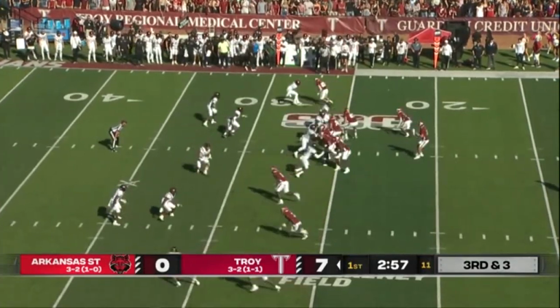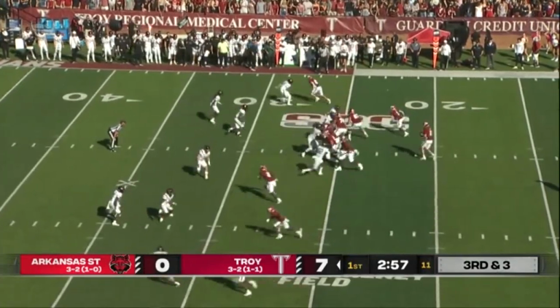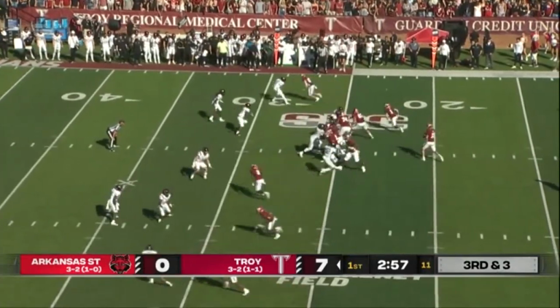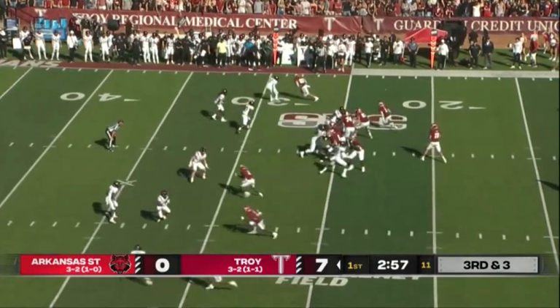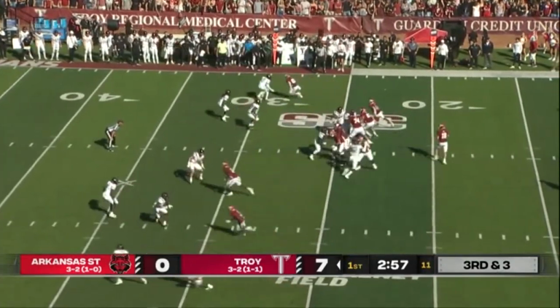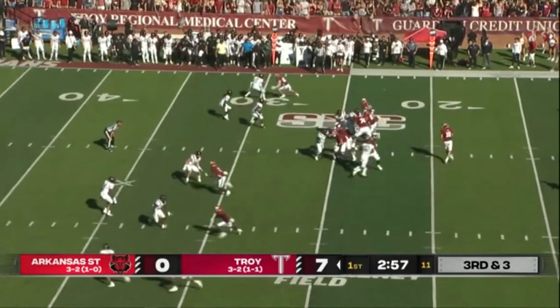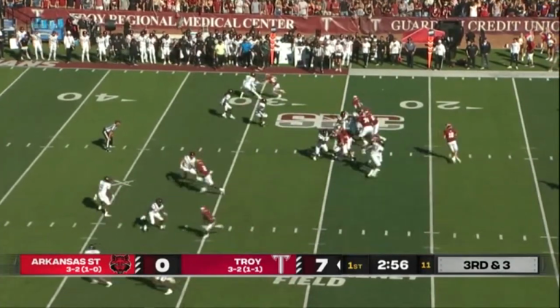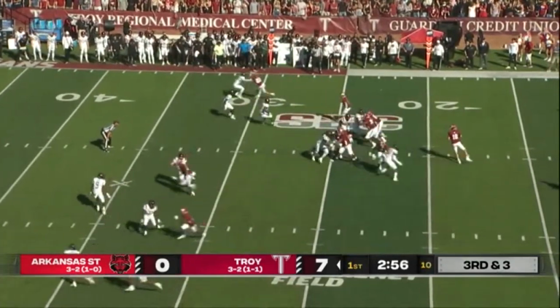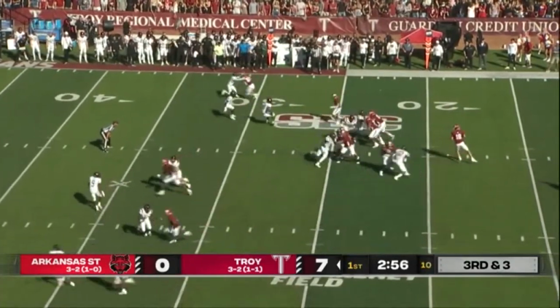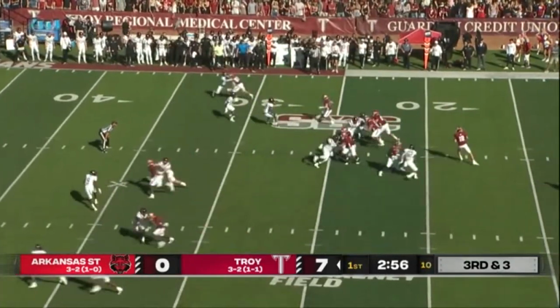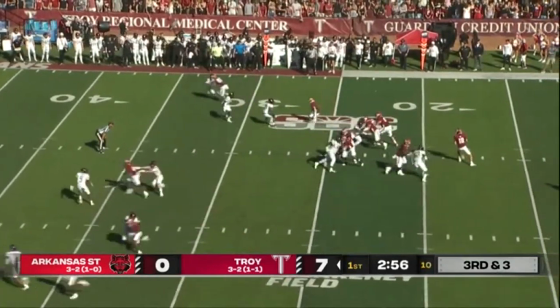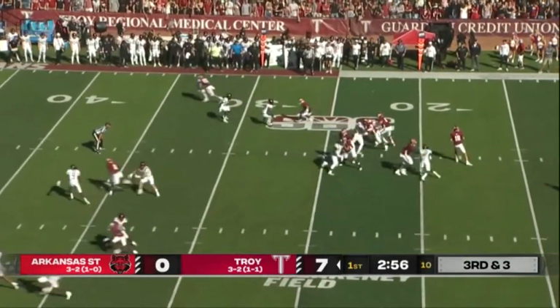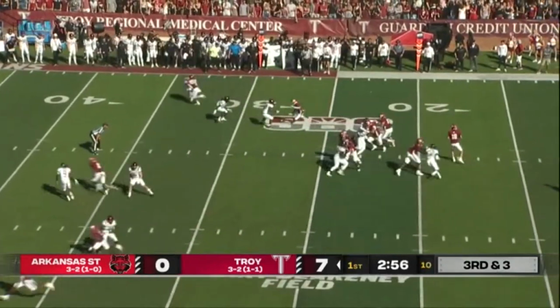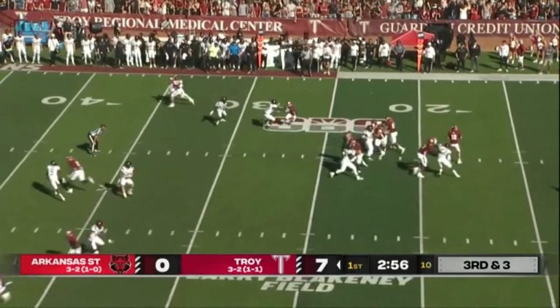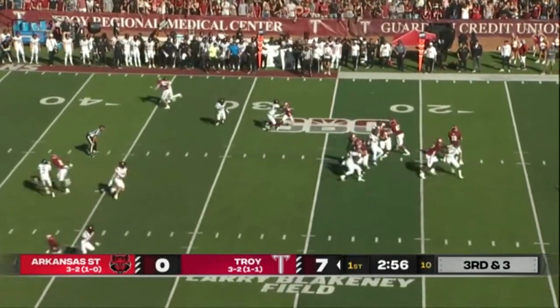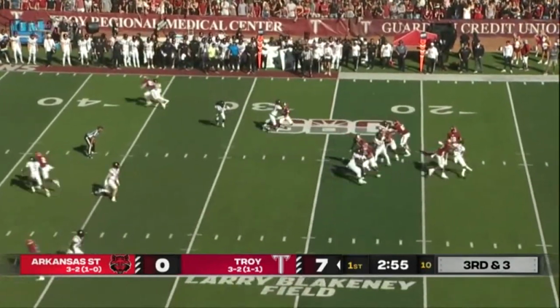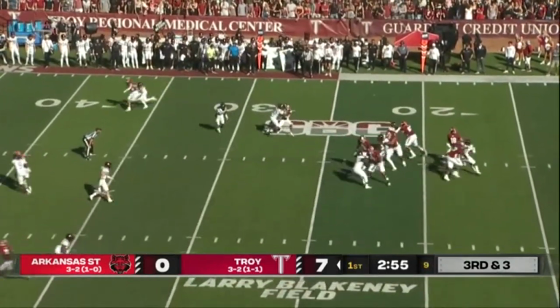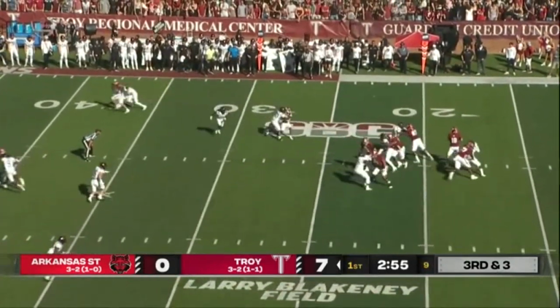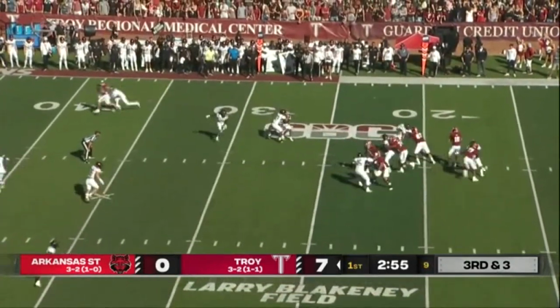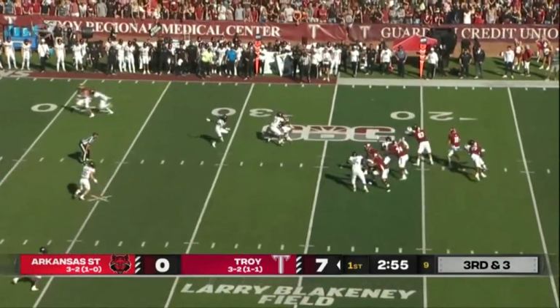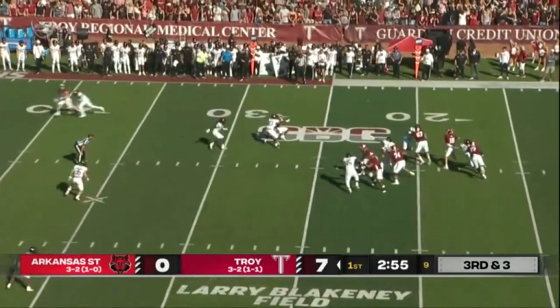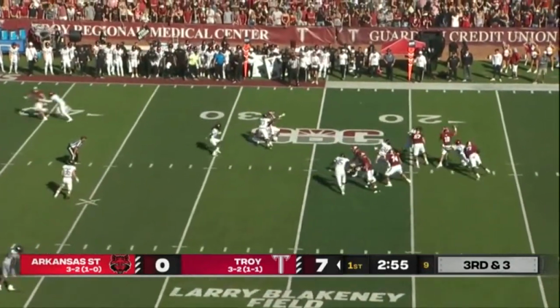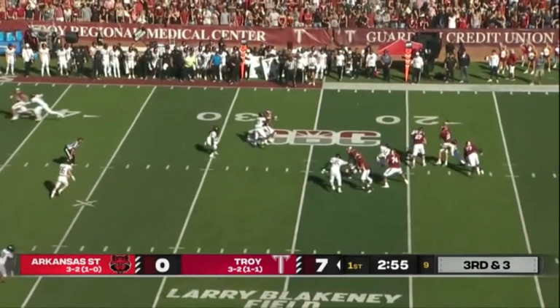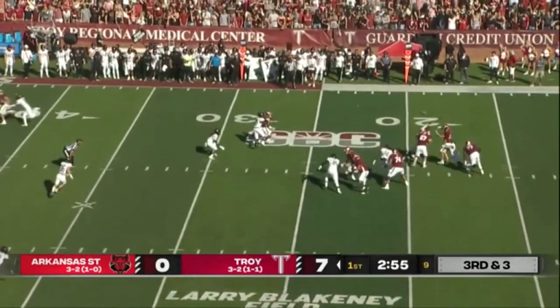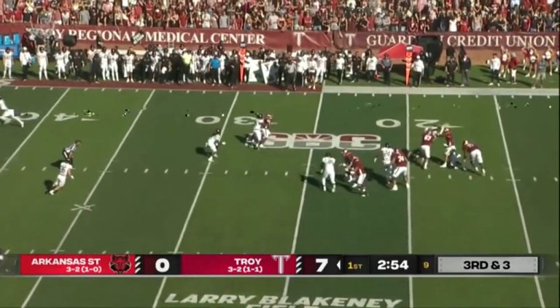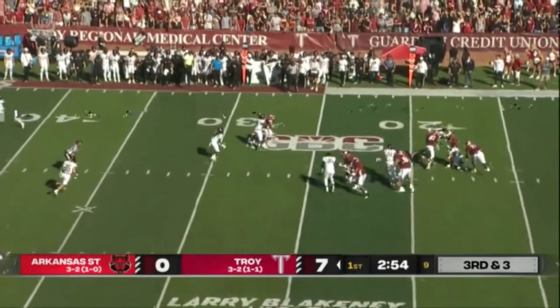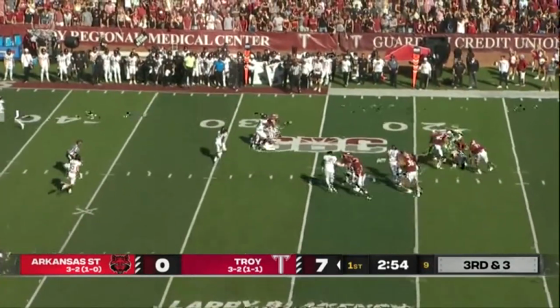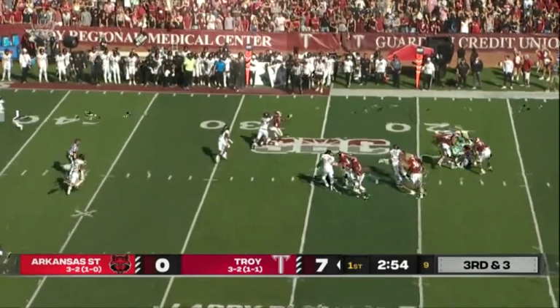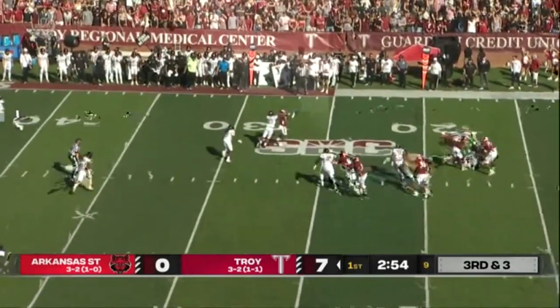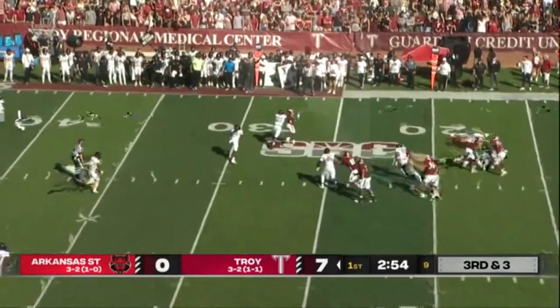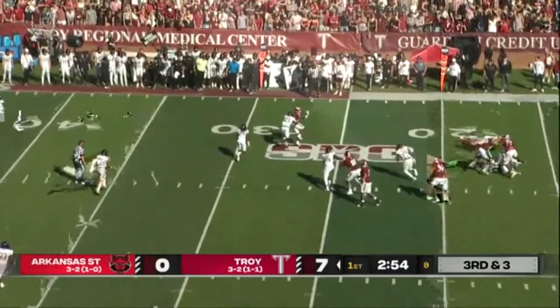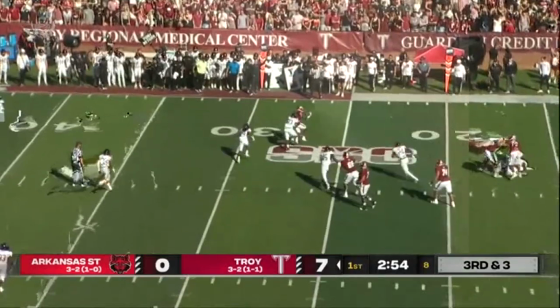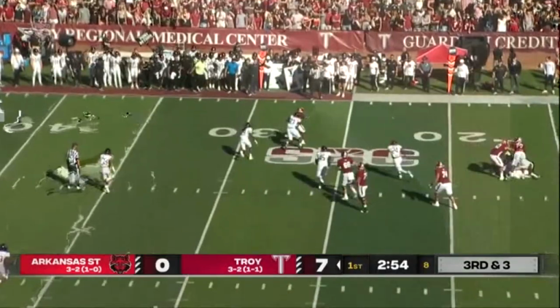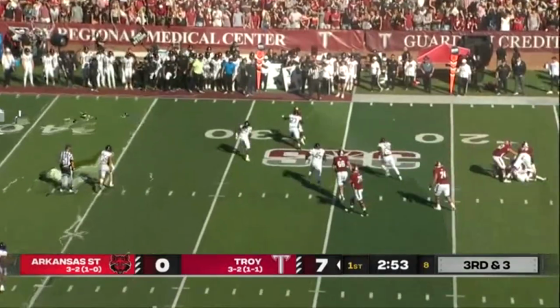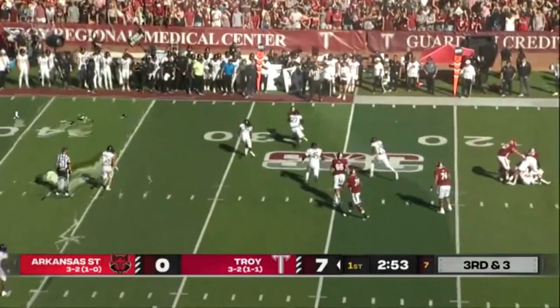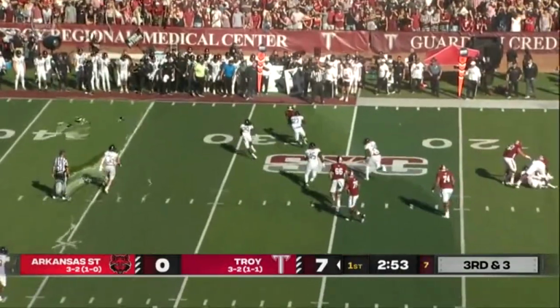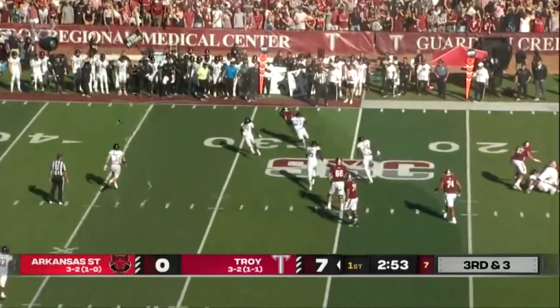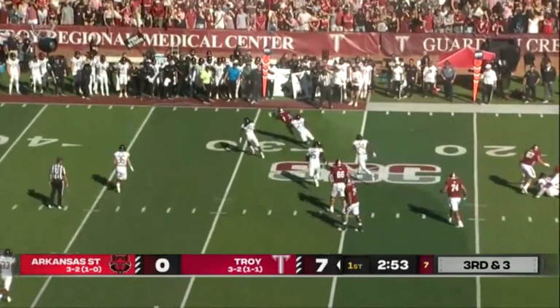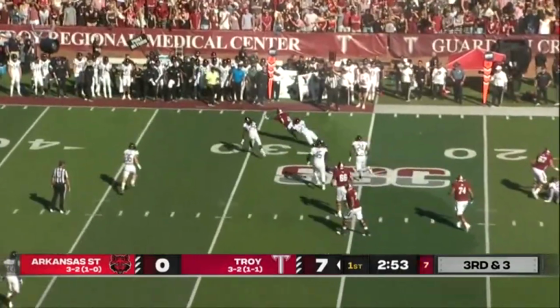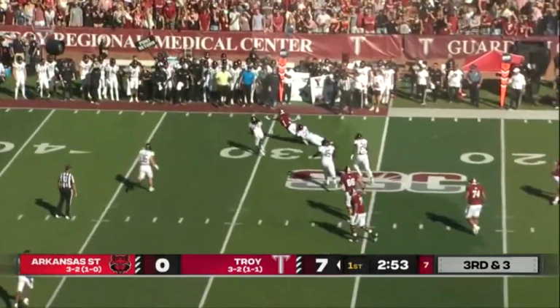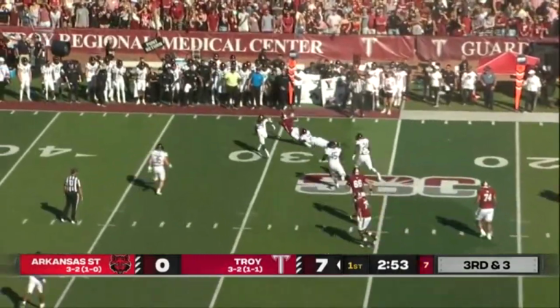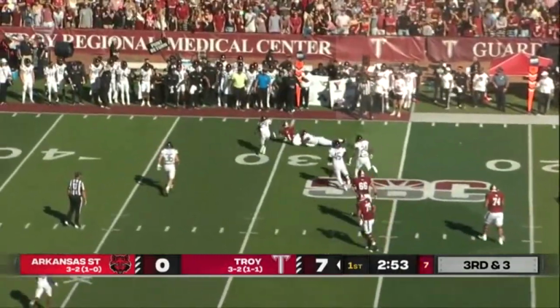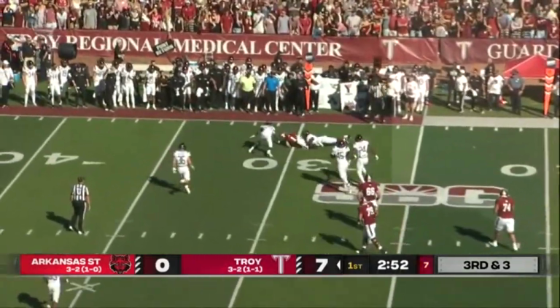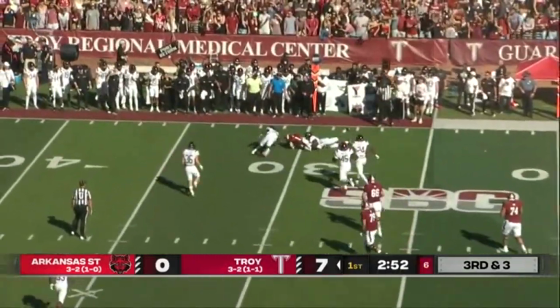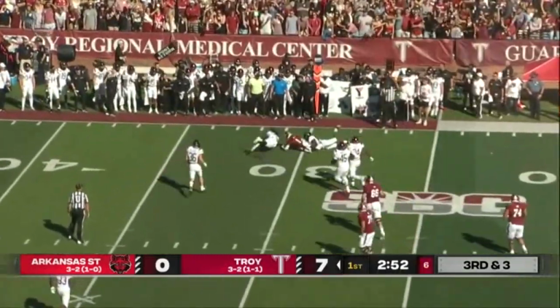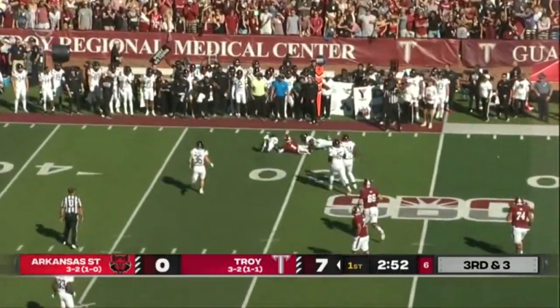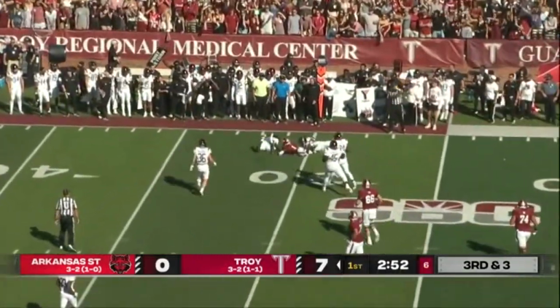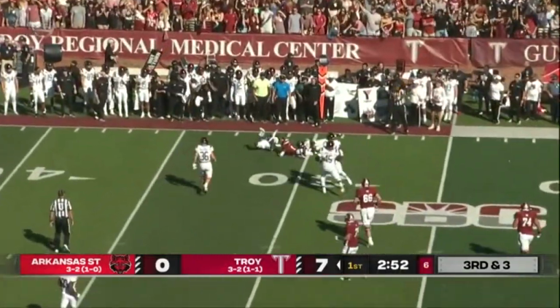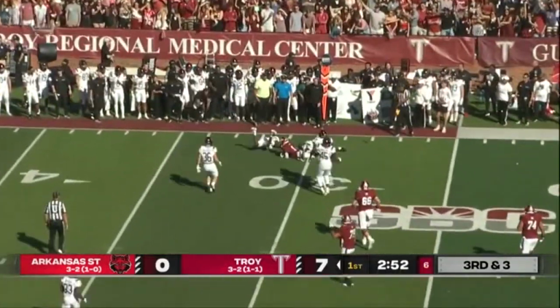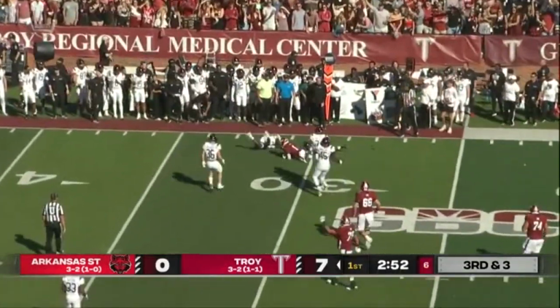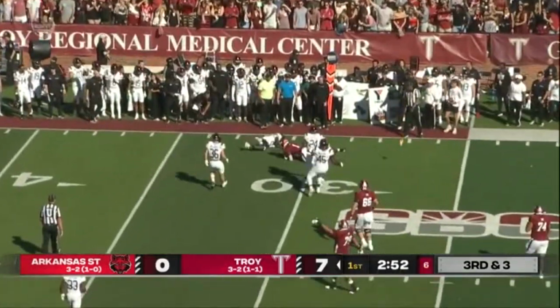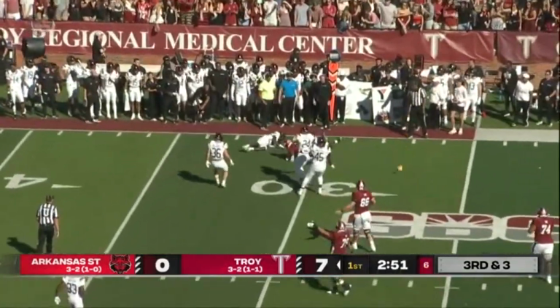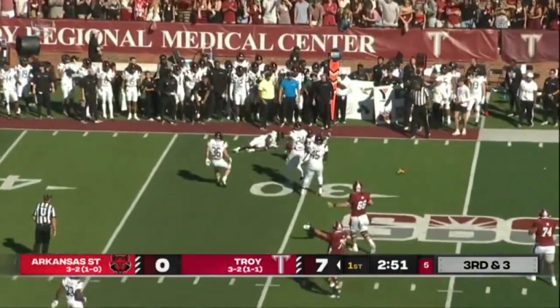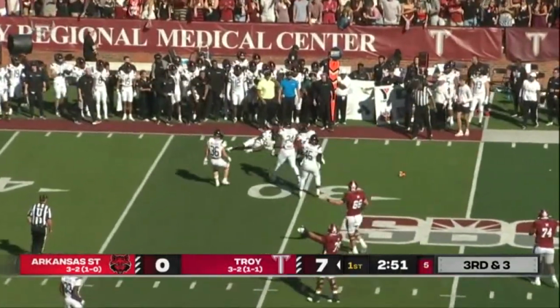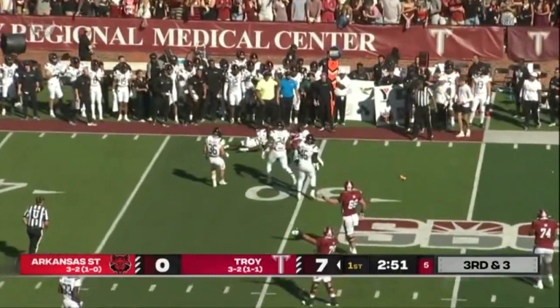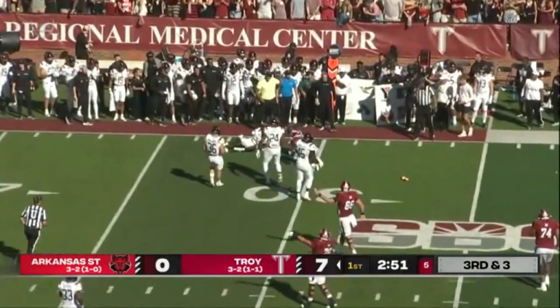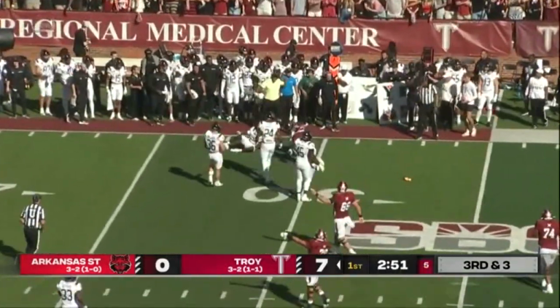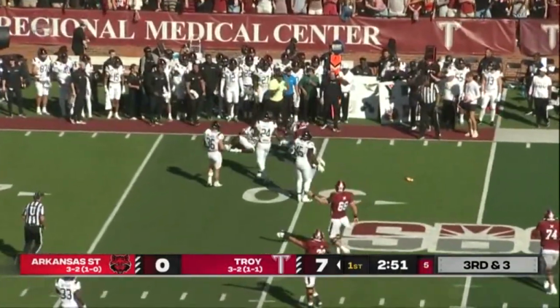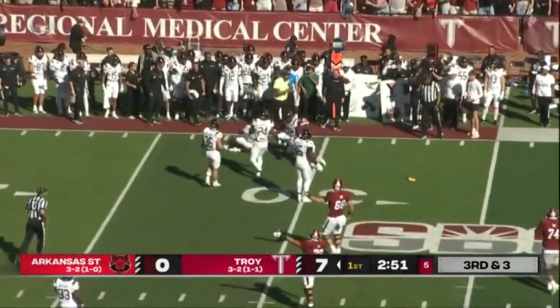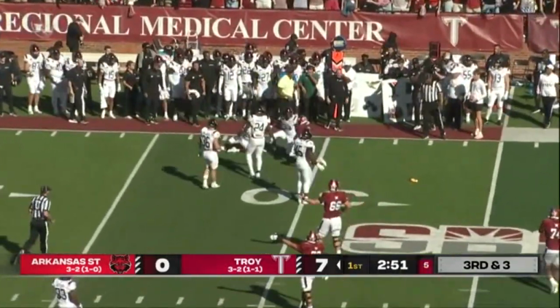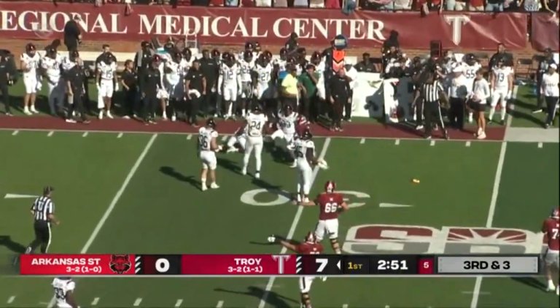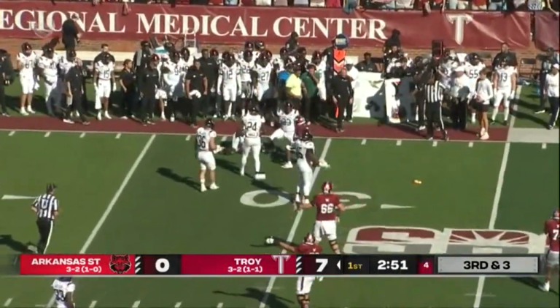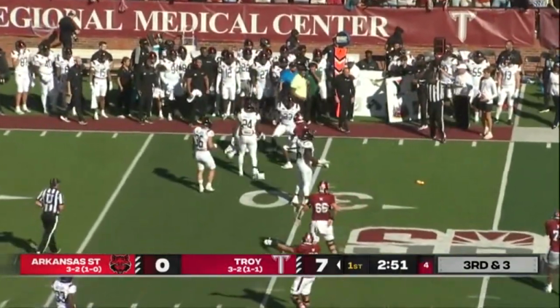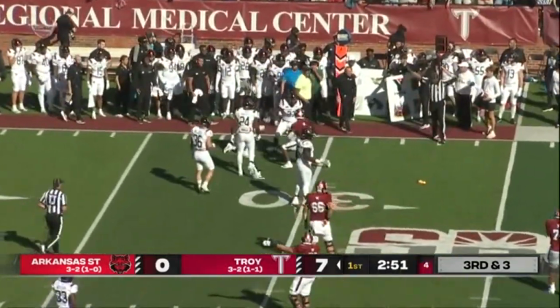And they're going to go up top. Watson in trouble. The pass is complete — and how about the effort by Barber?